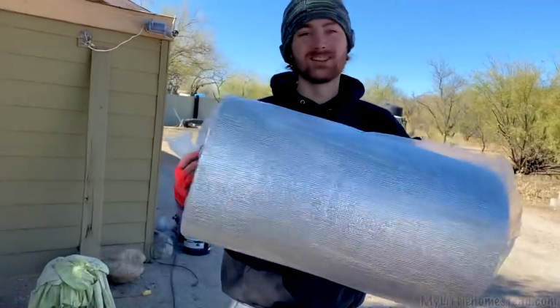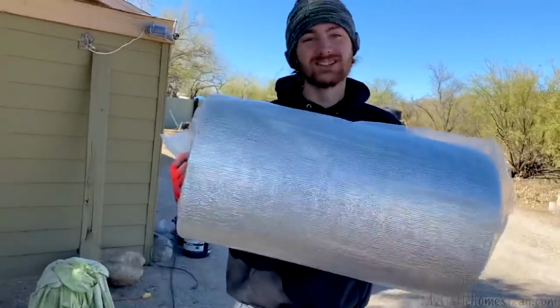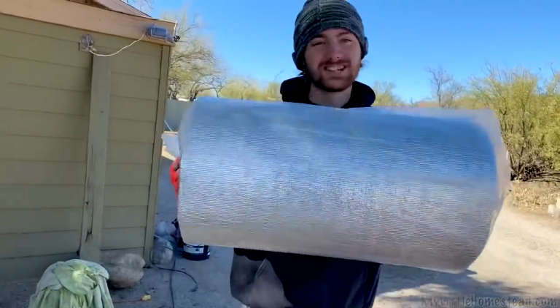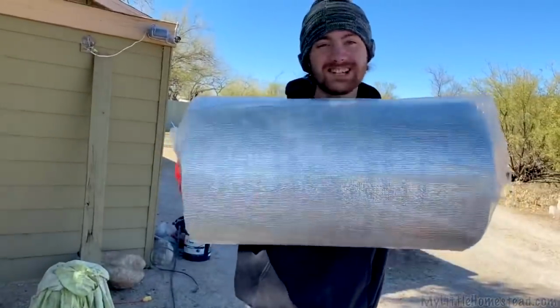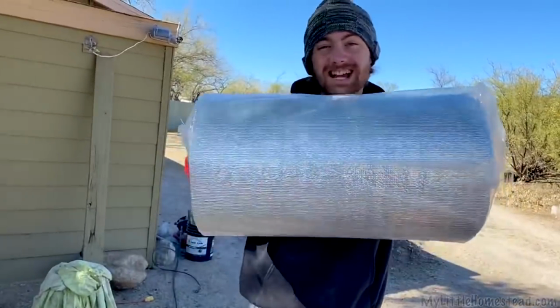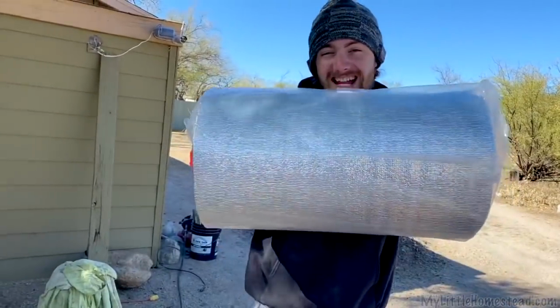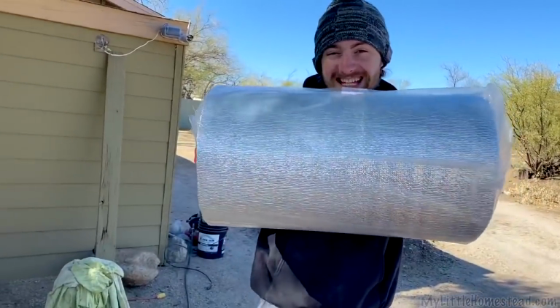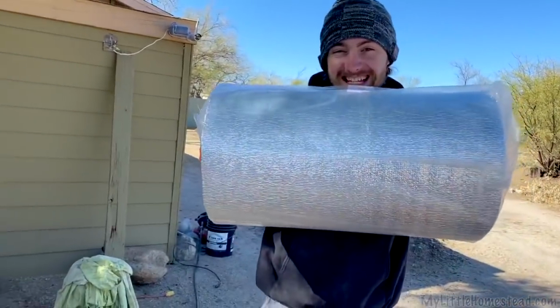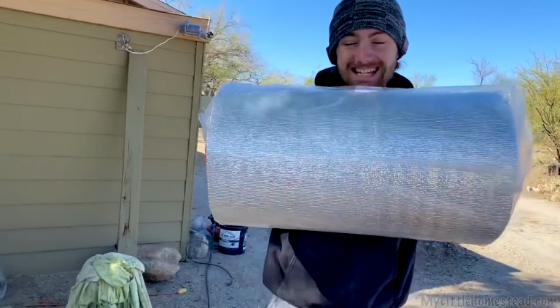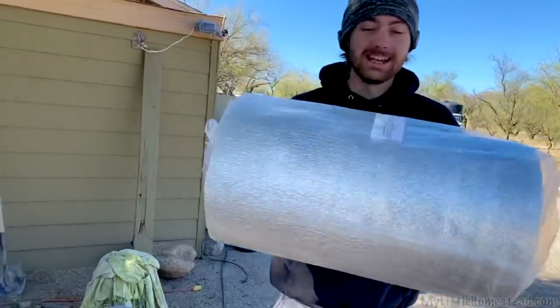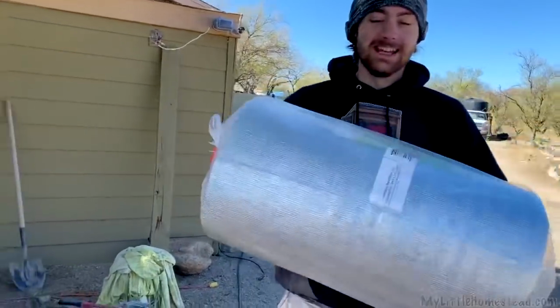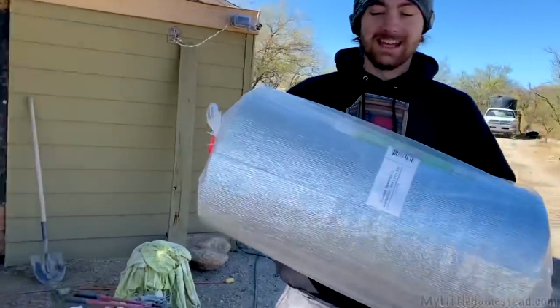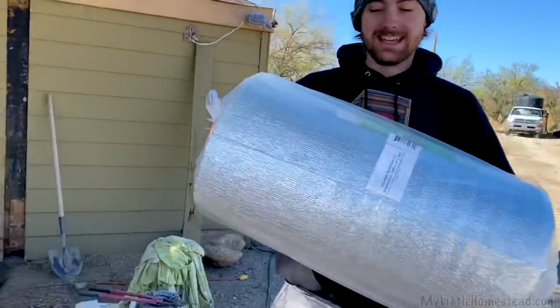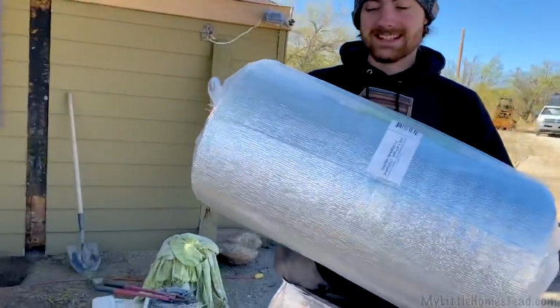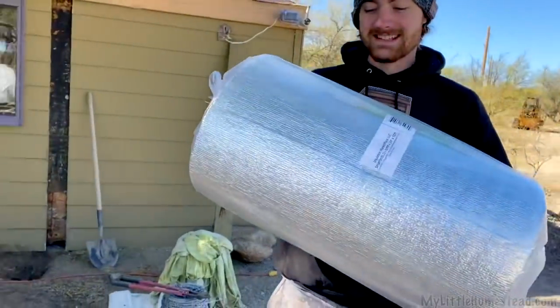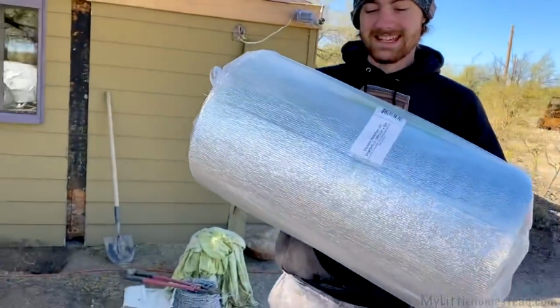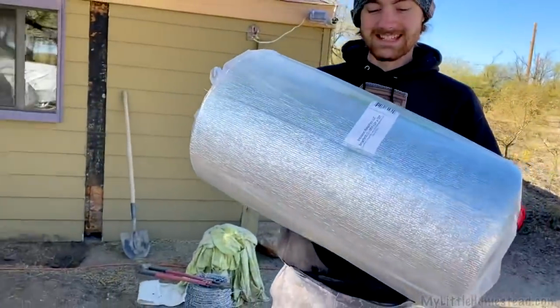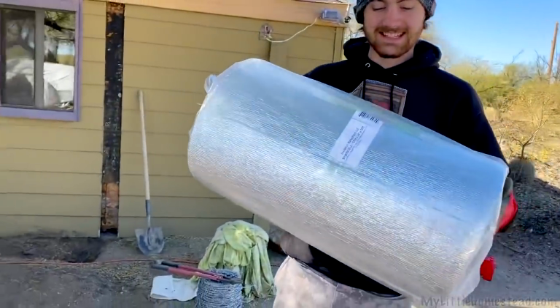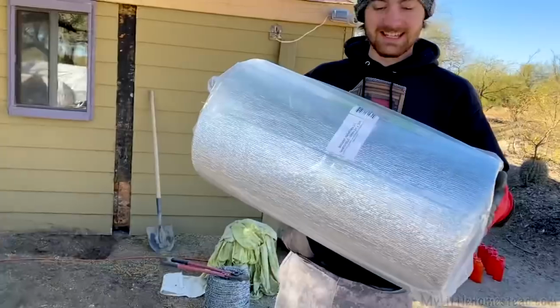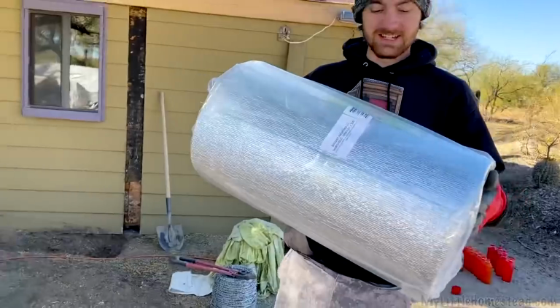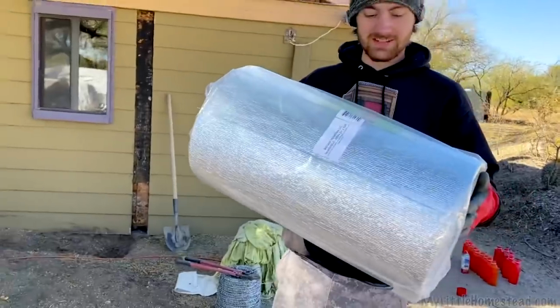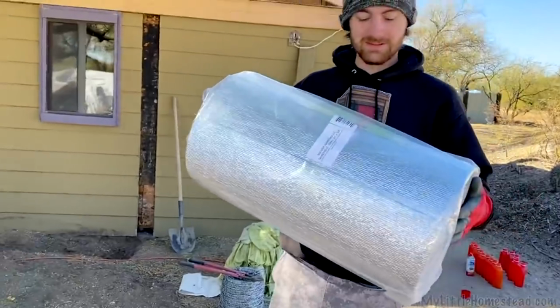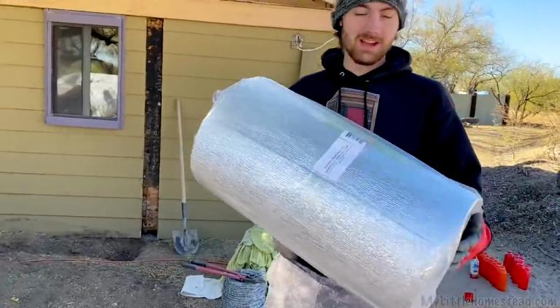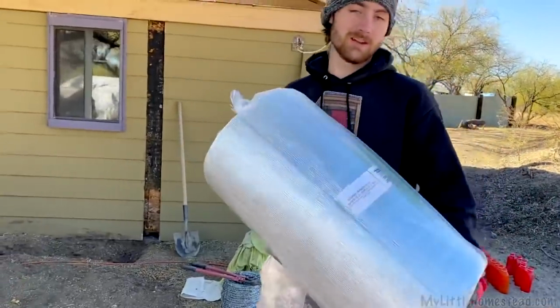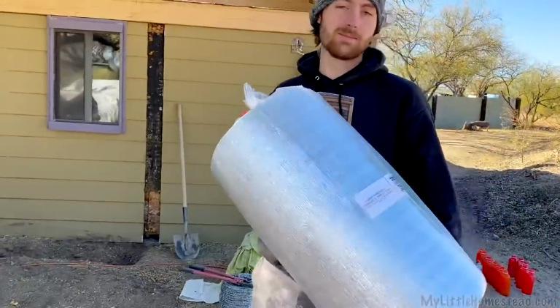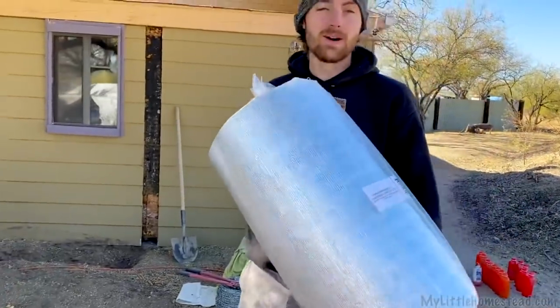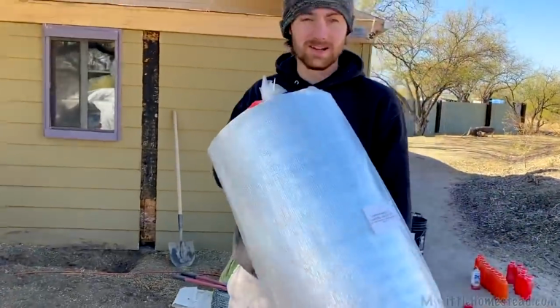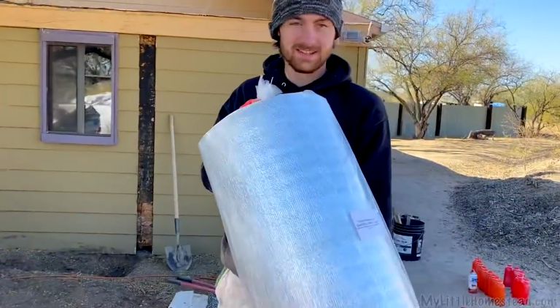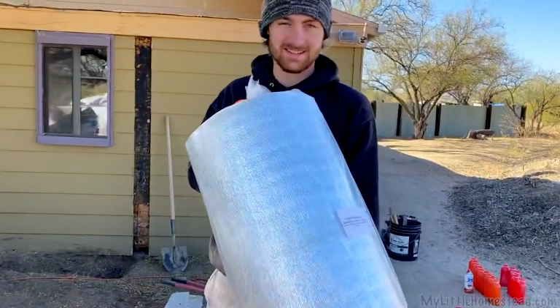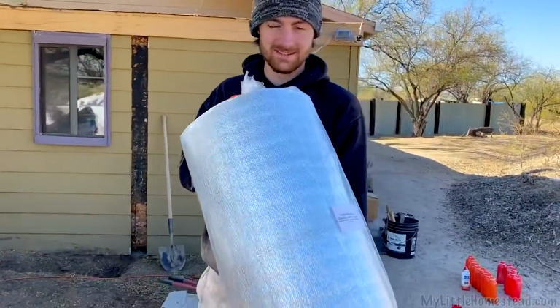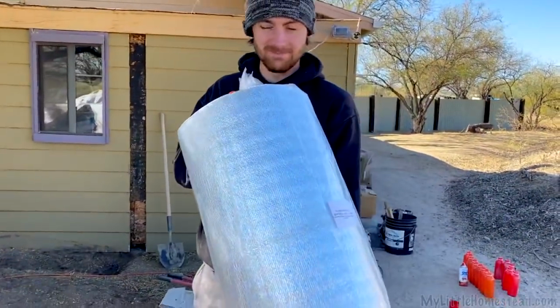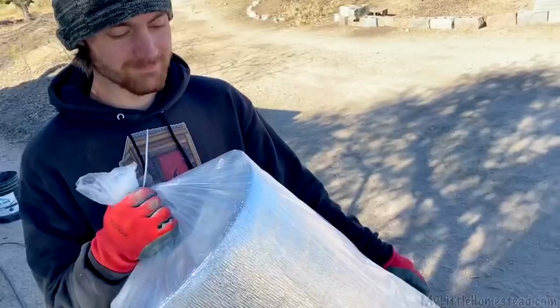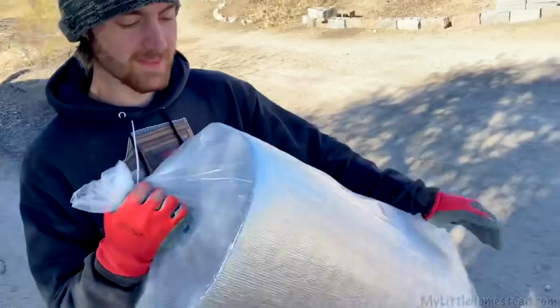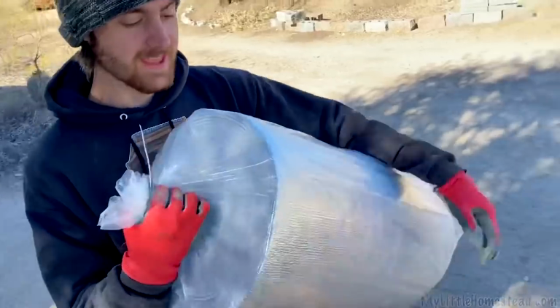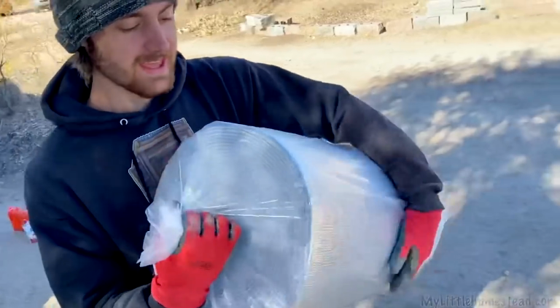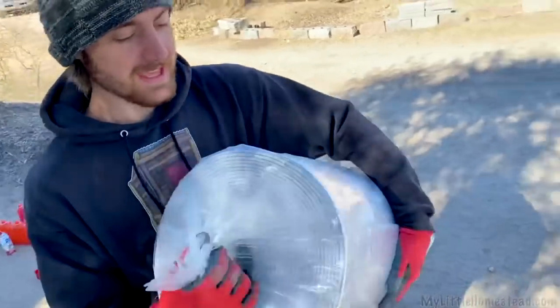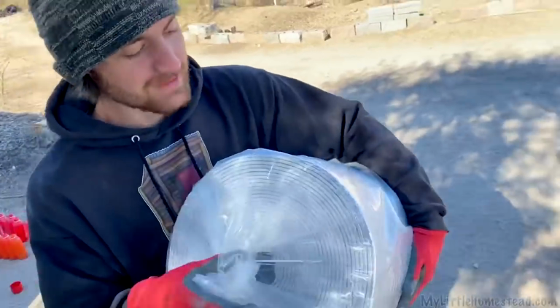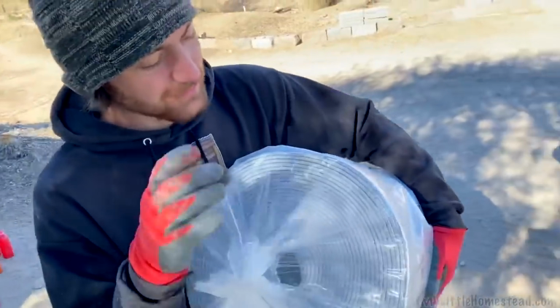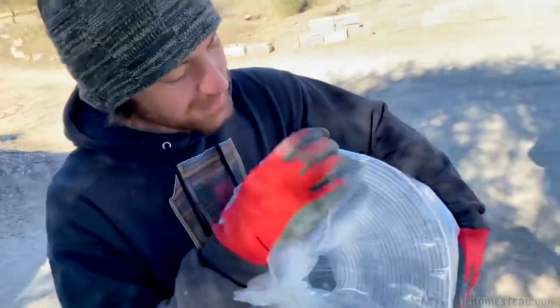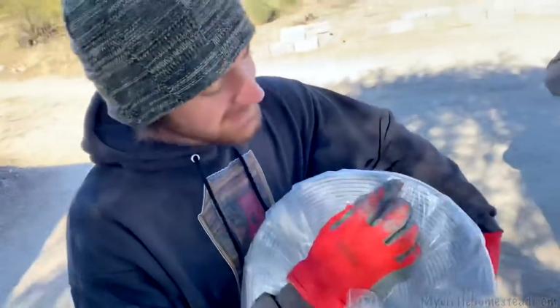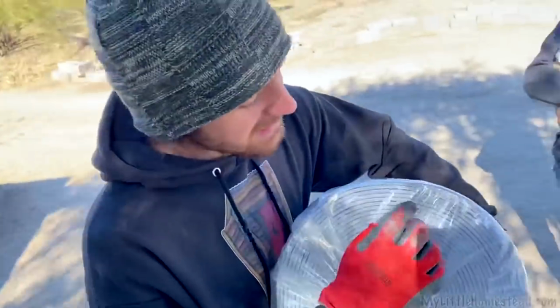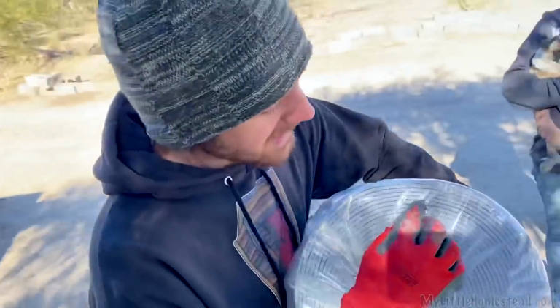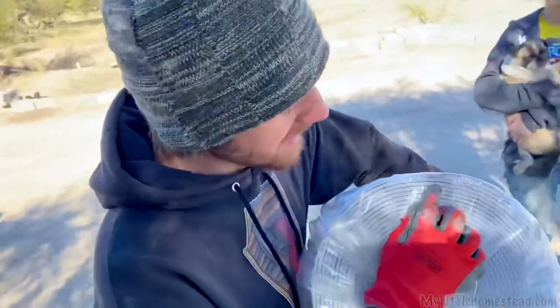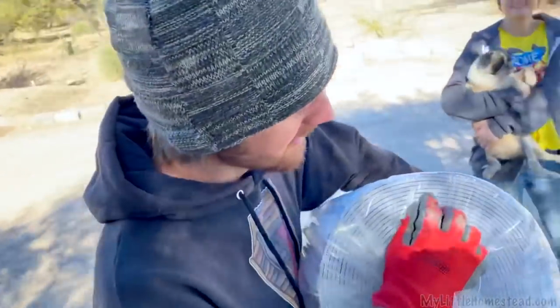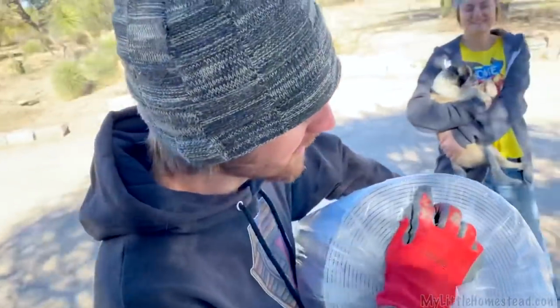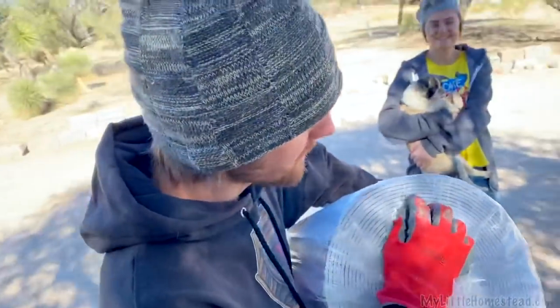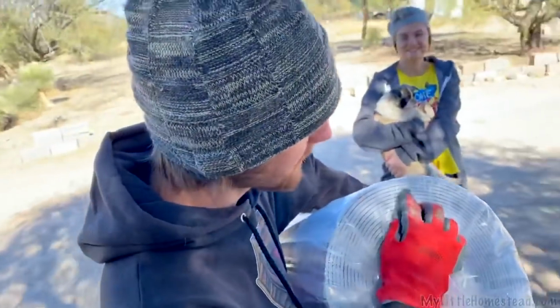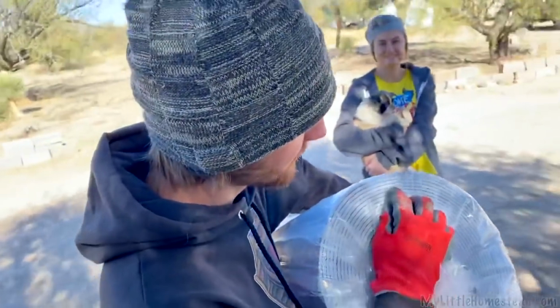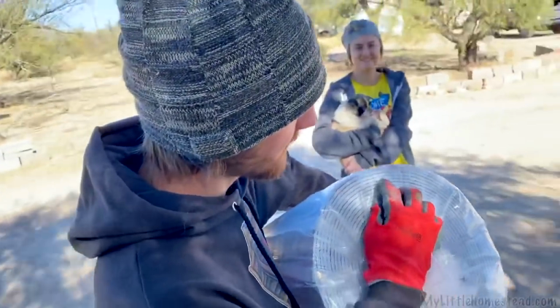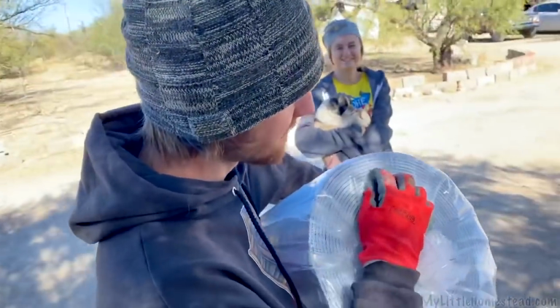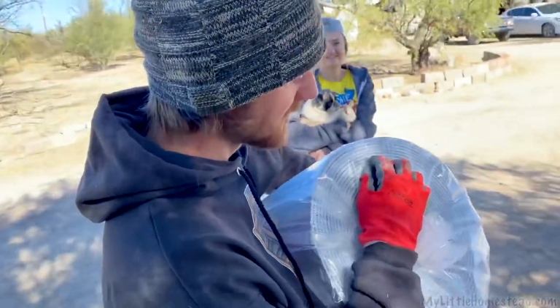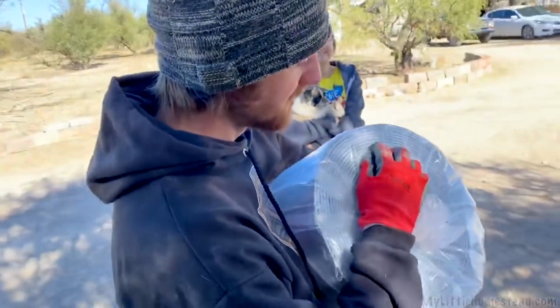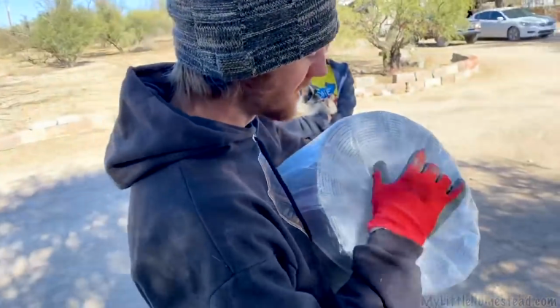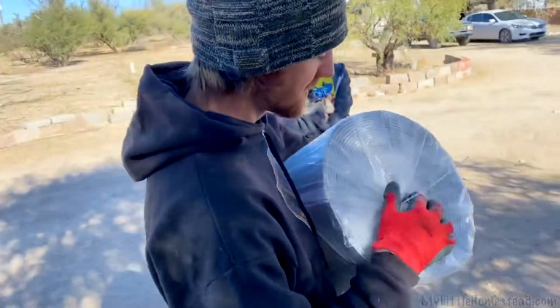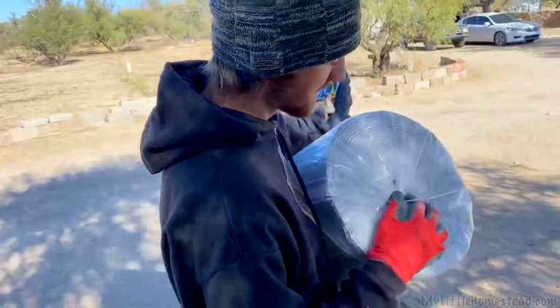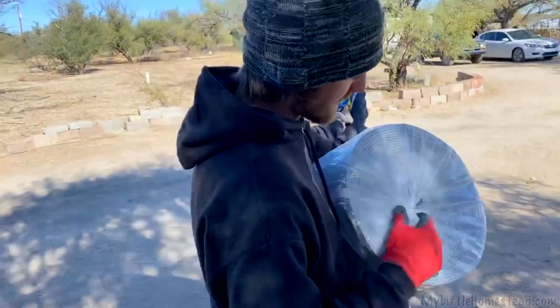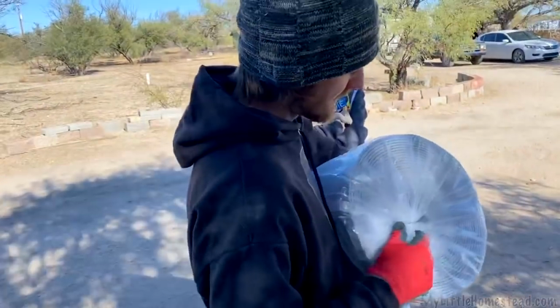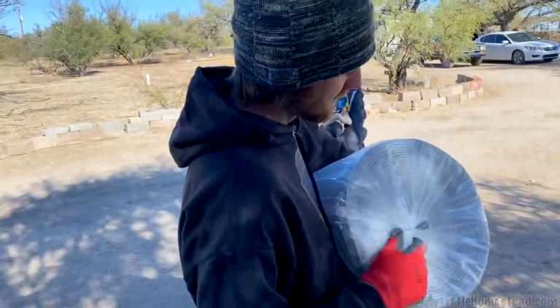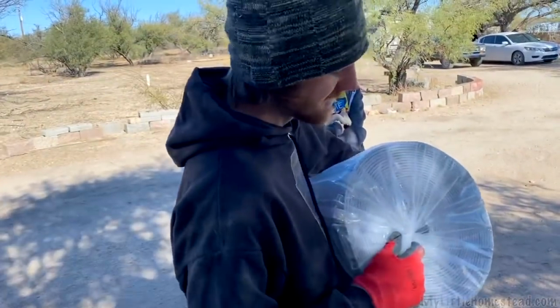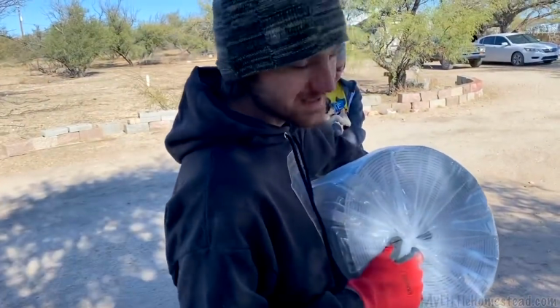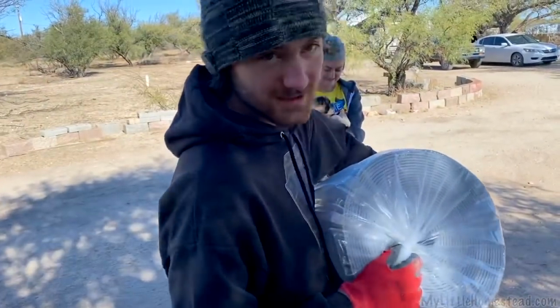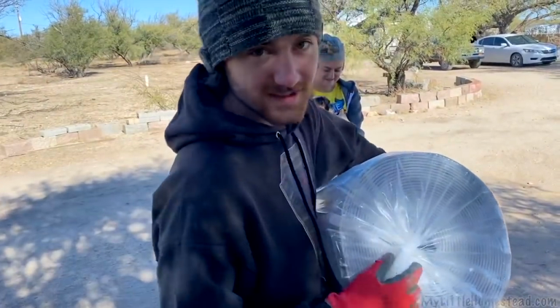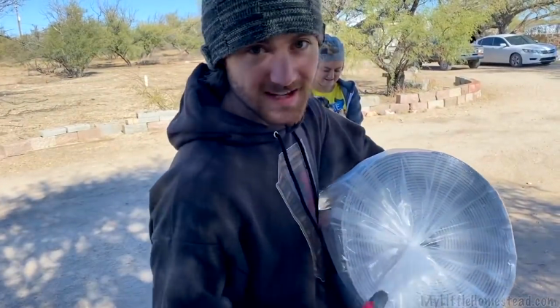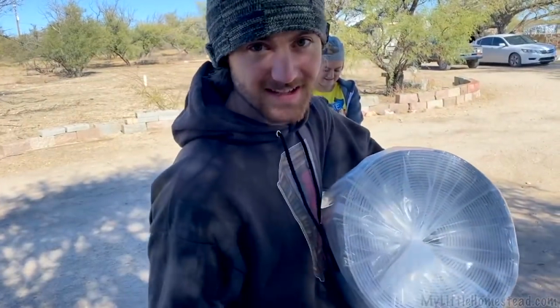This is the installation for the aquaponics system. We decided we're gonna try to insulate it — it's only five millimeters, but we'll see what it does.